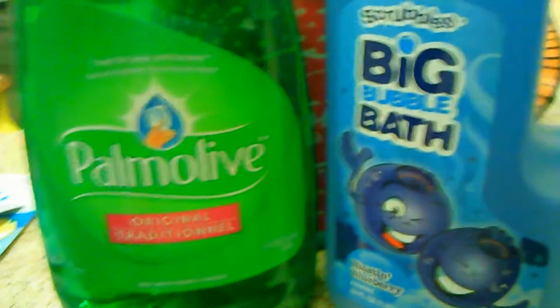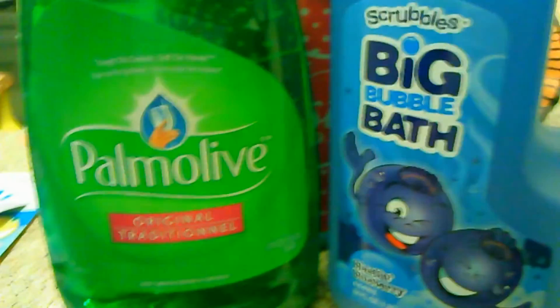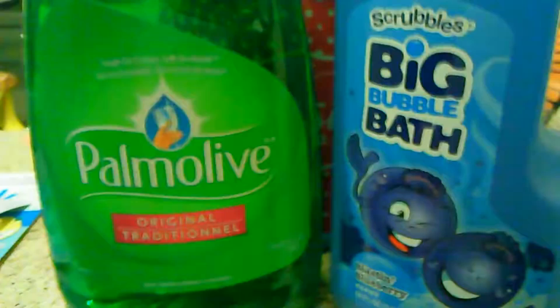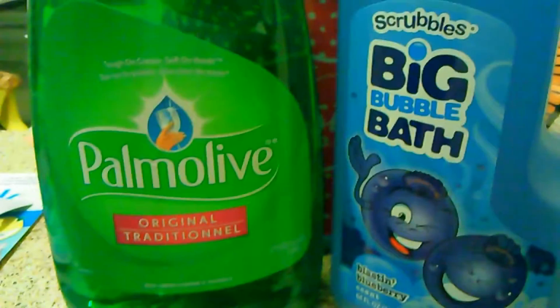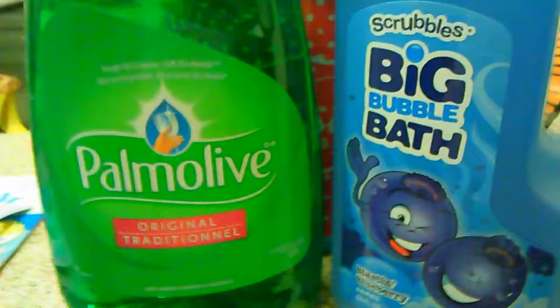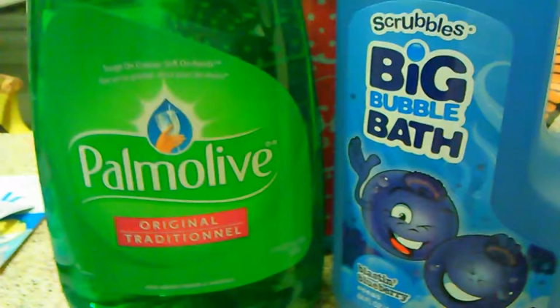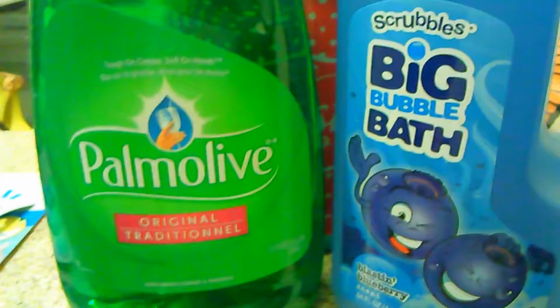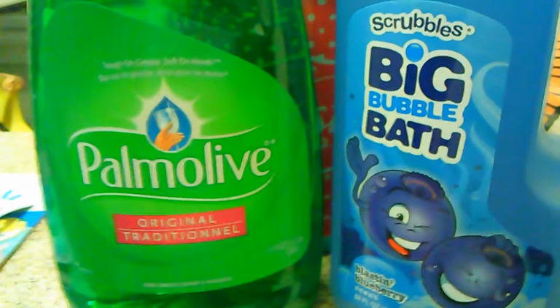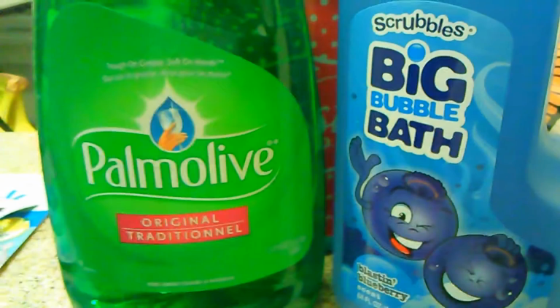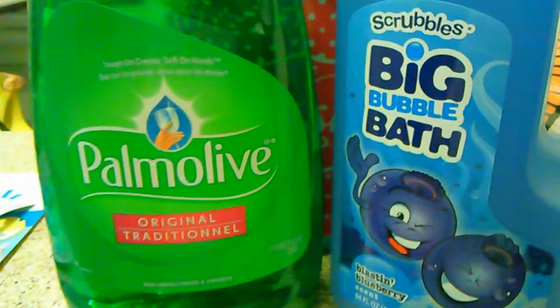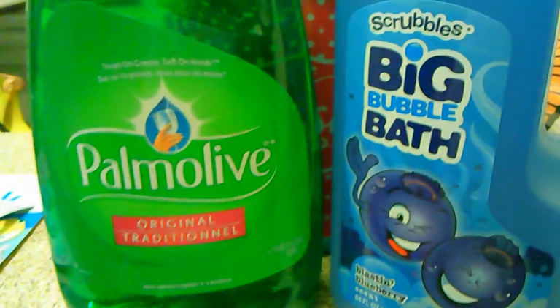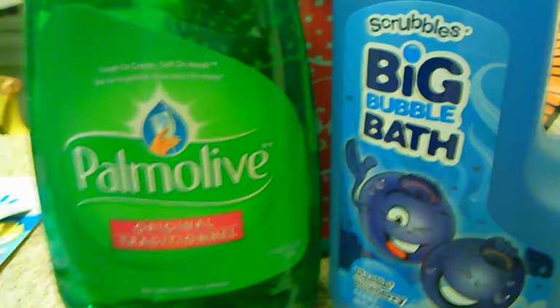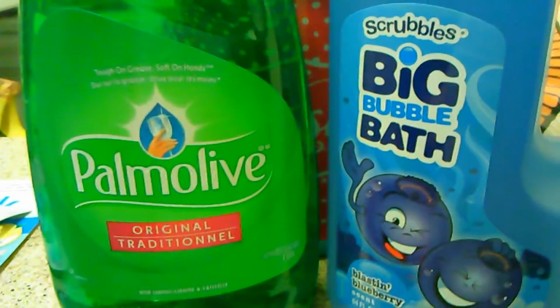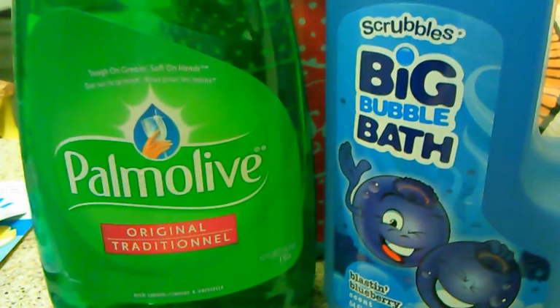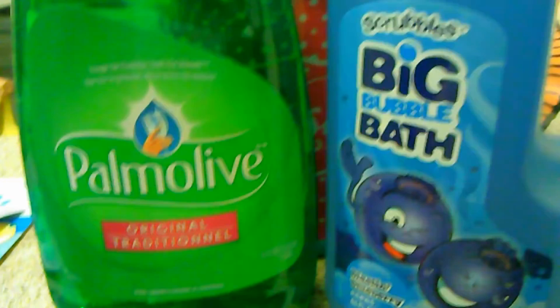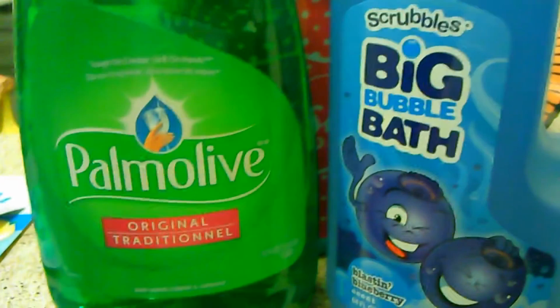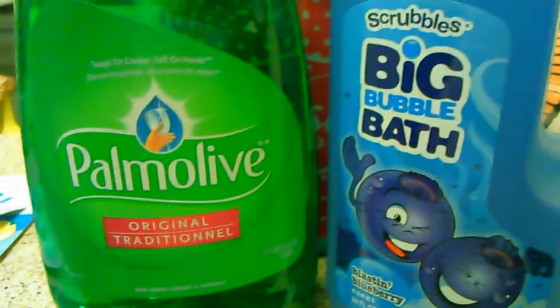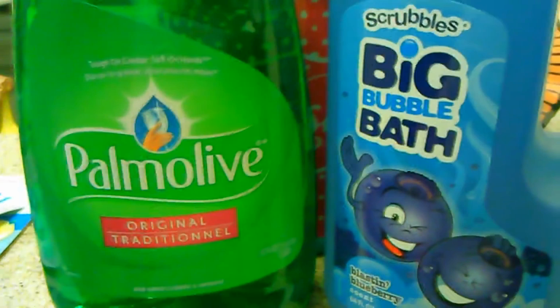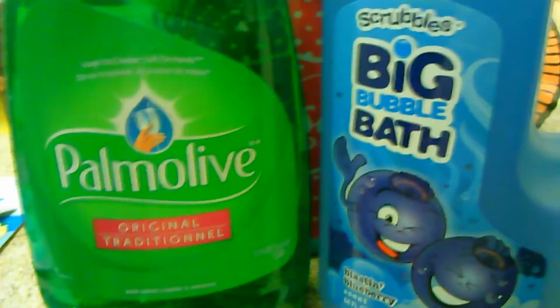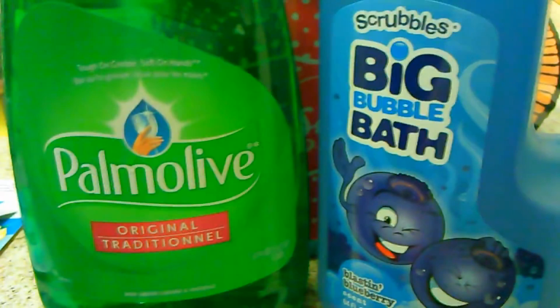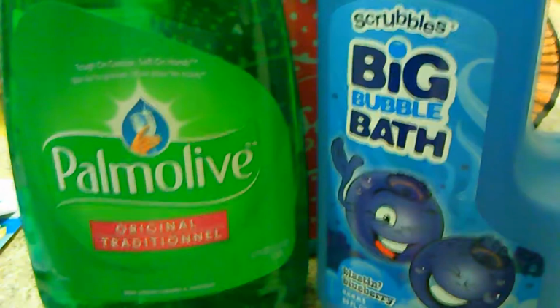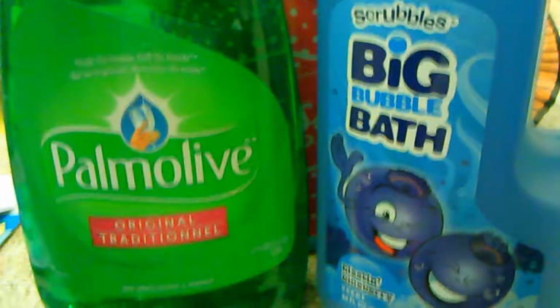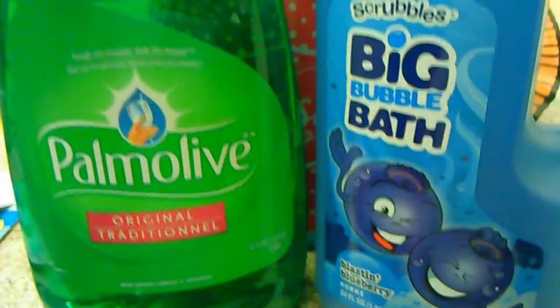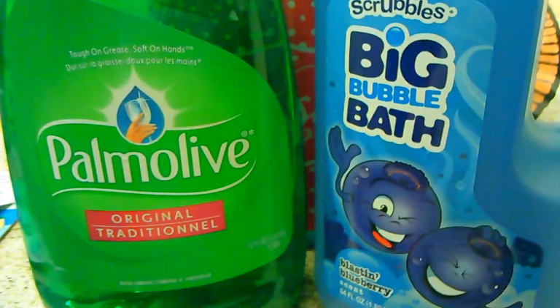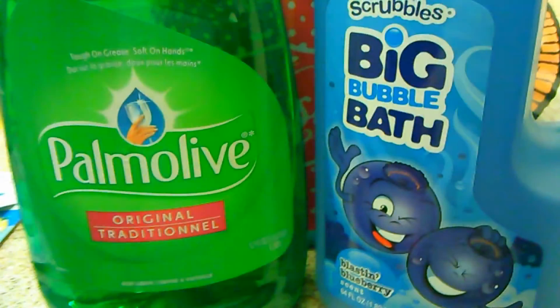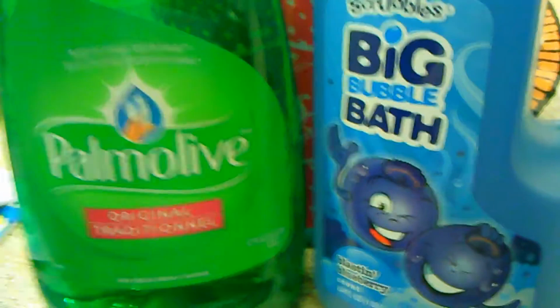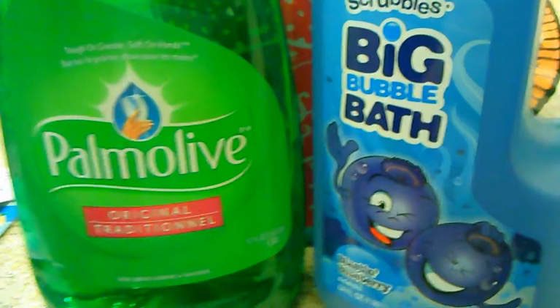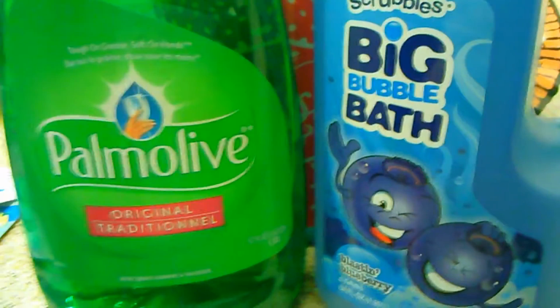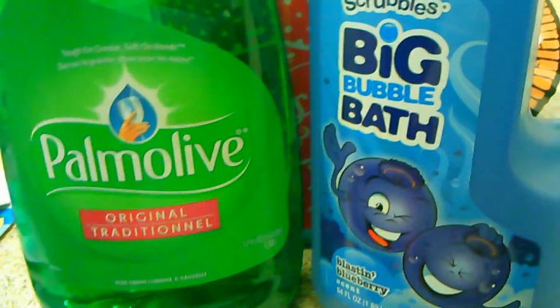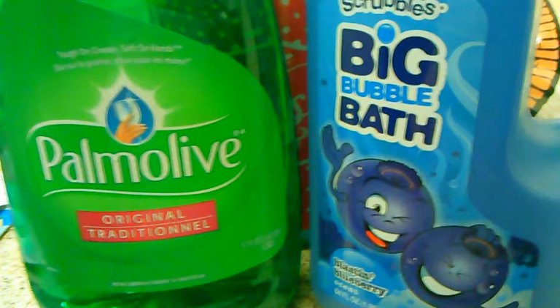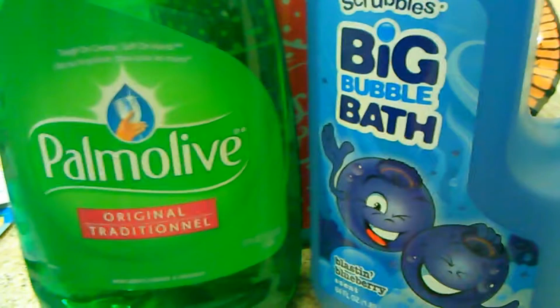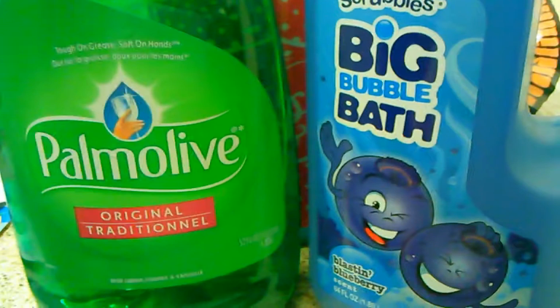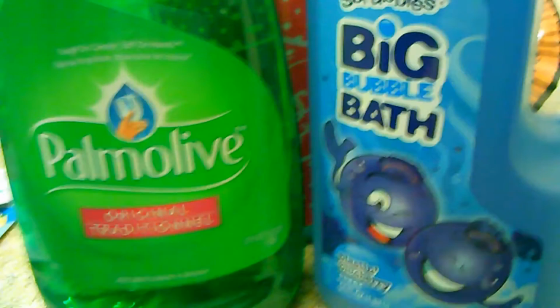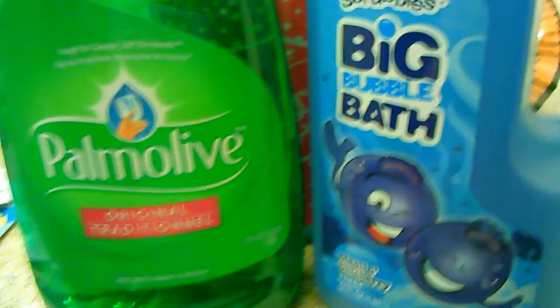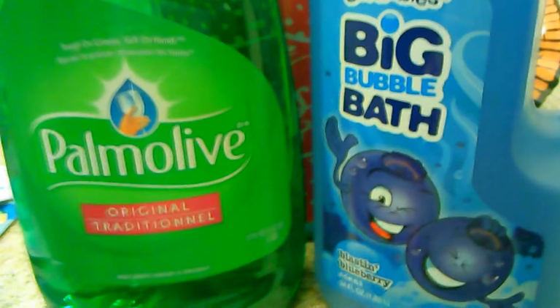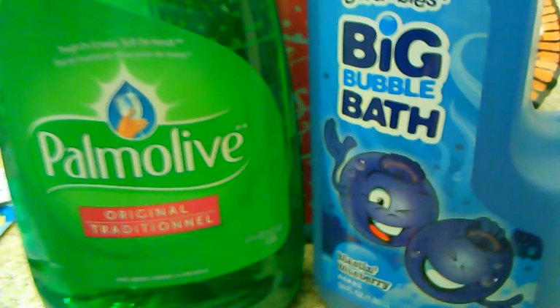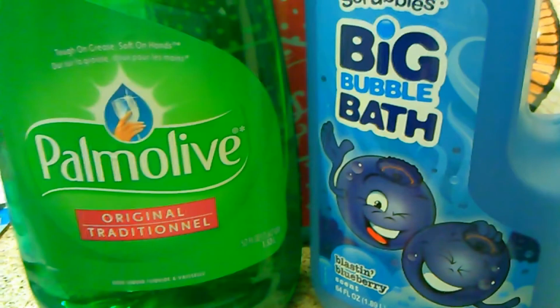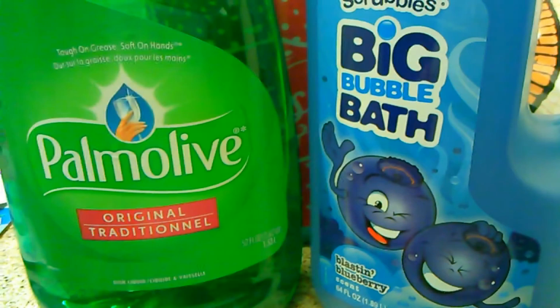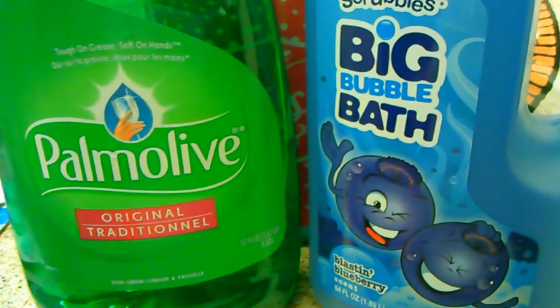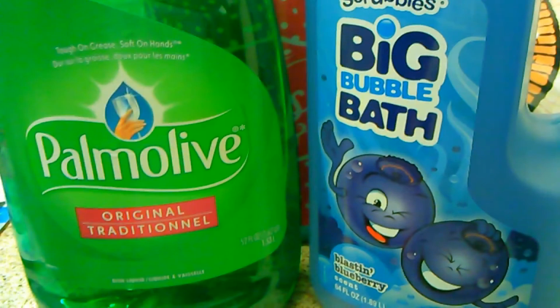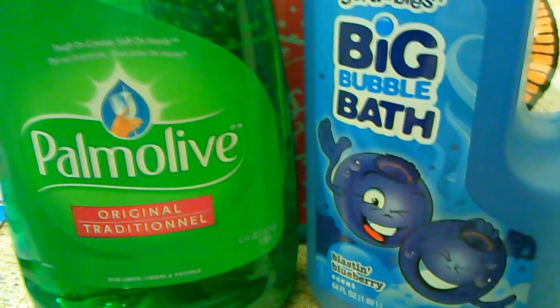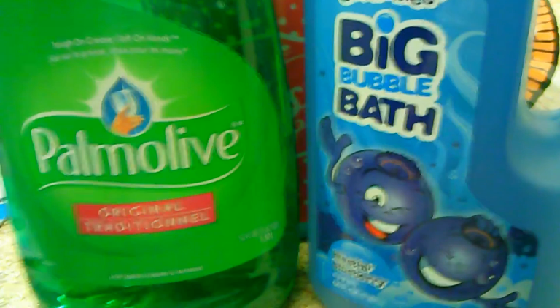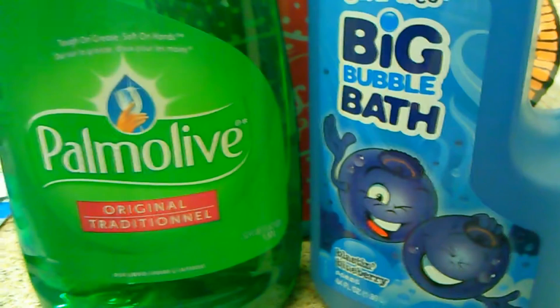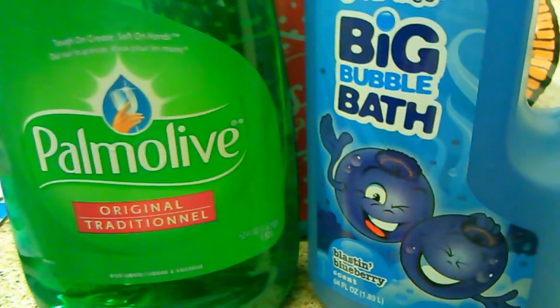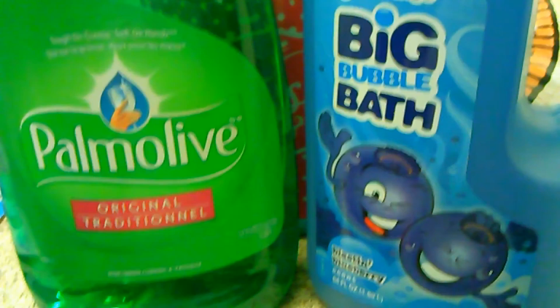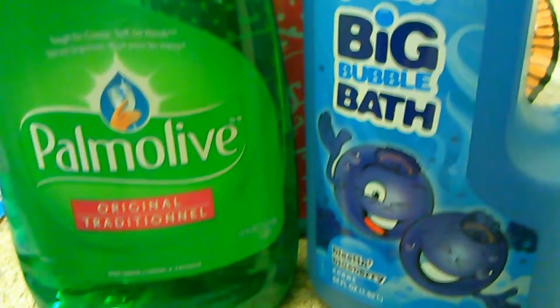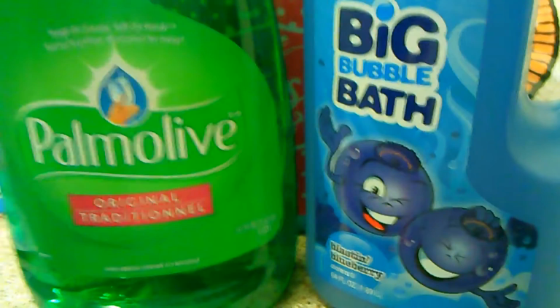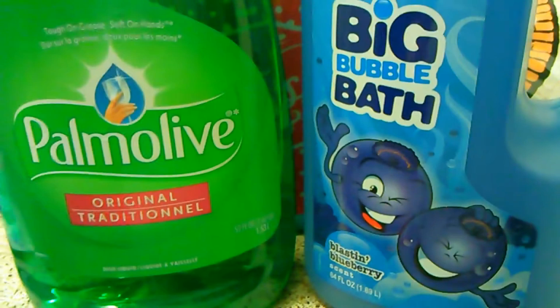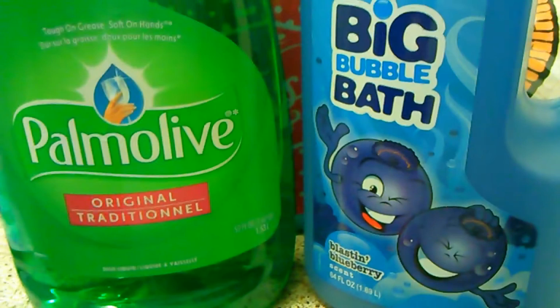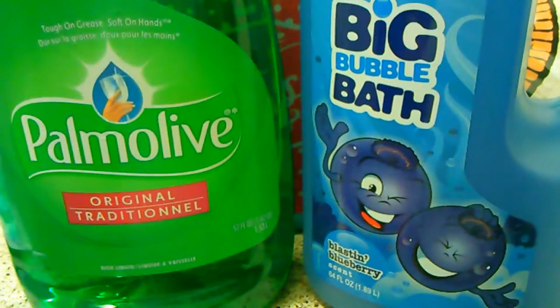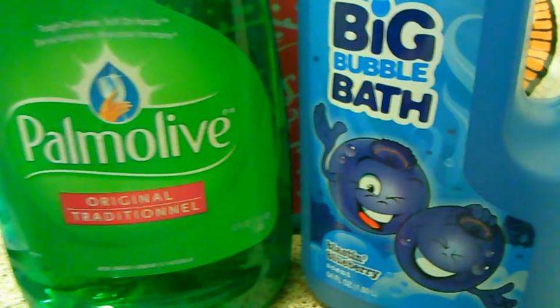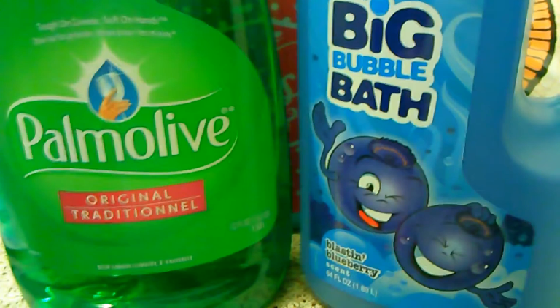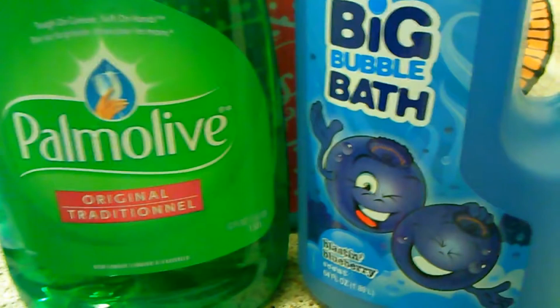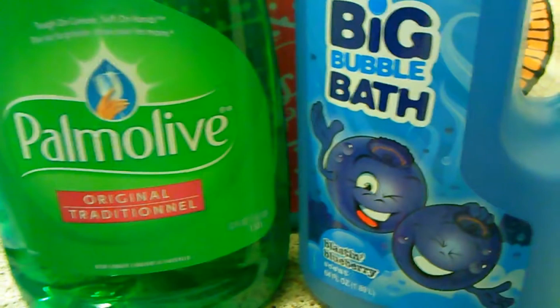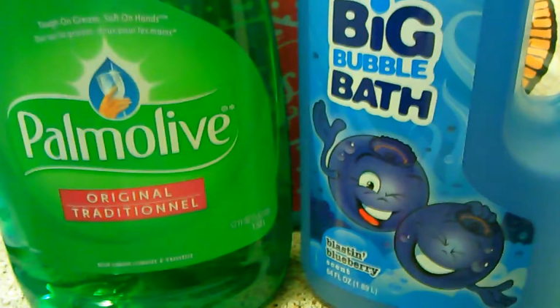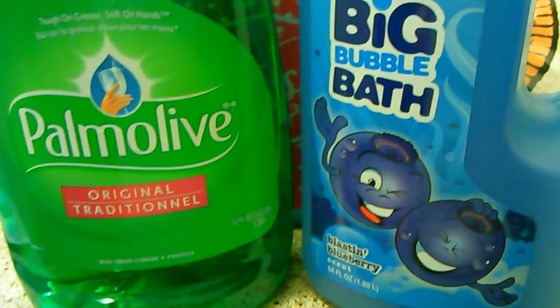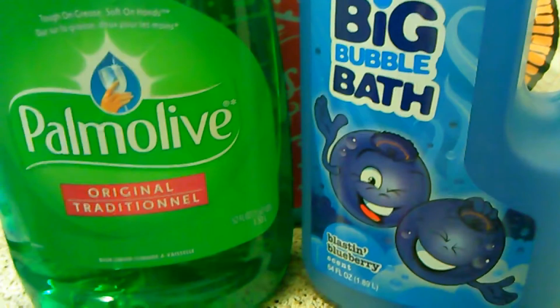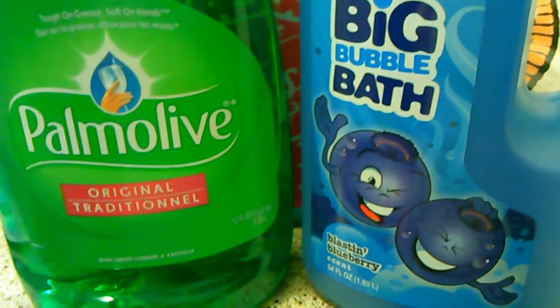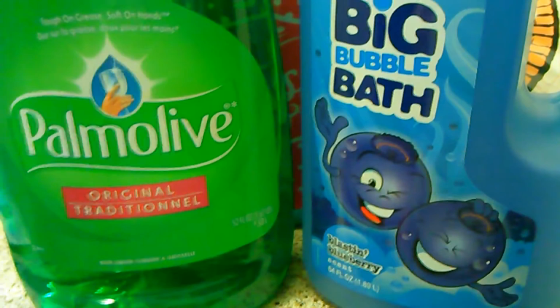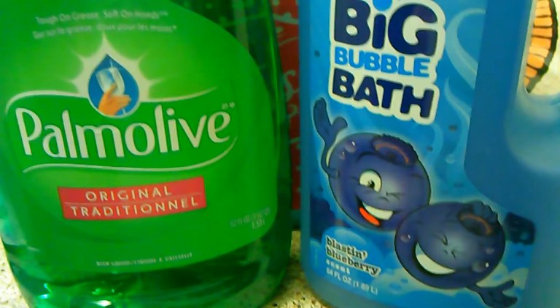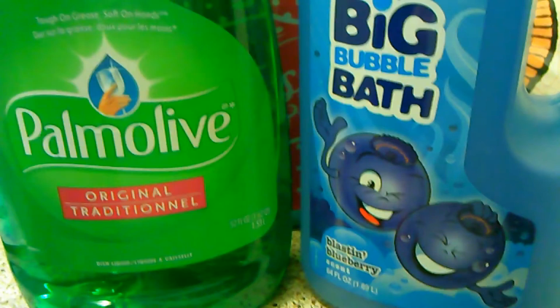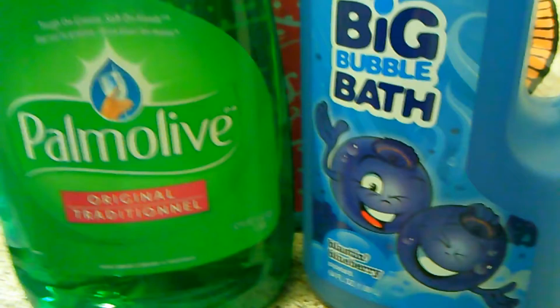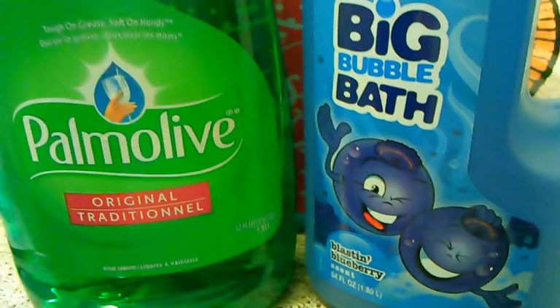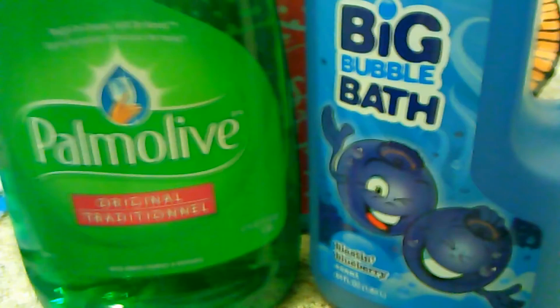I got some Palmolive dish soap and some big bubble bath blasting blueberry for the kids.